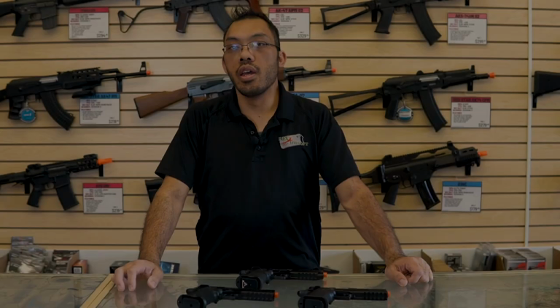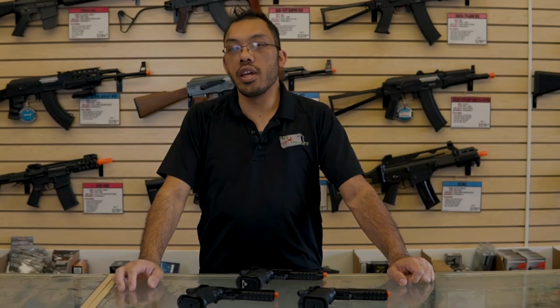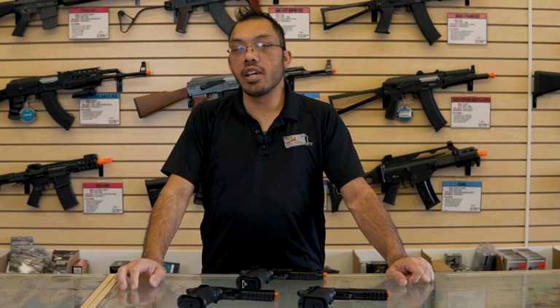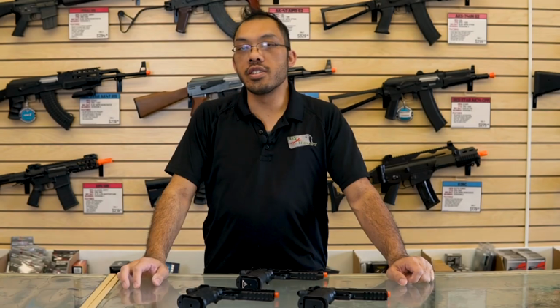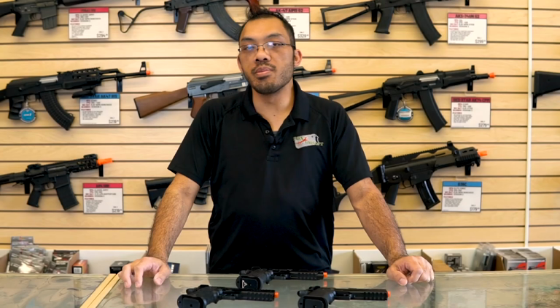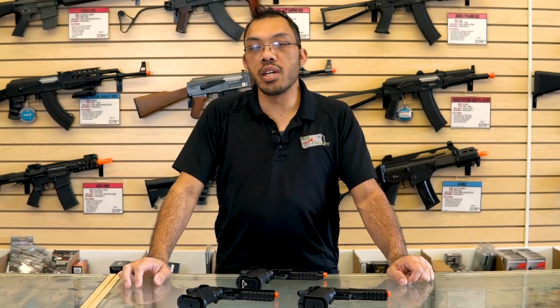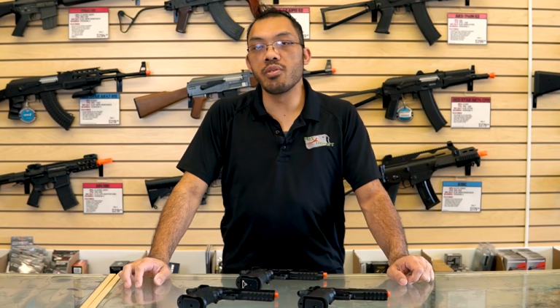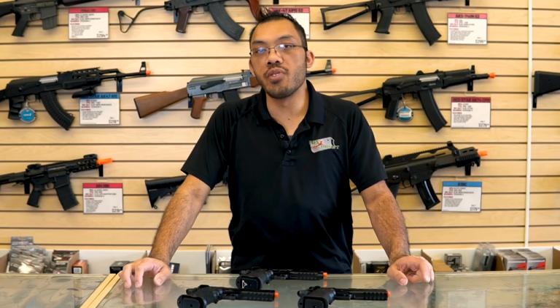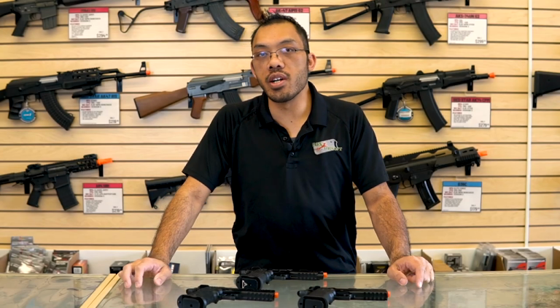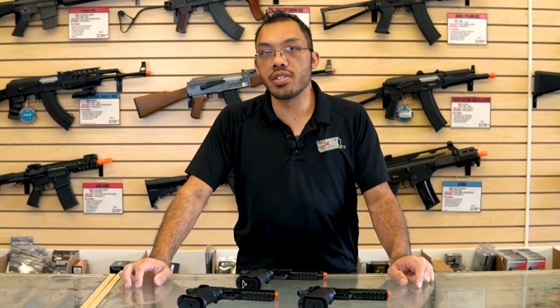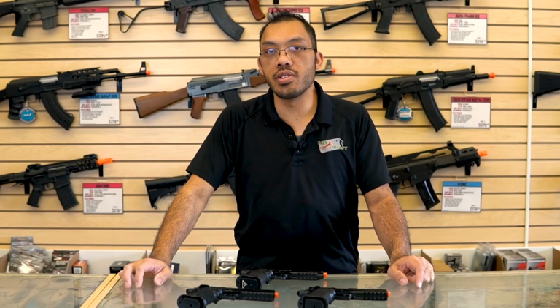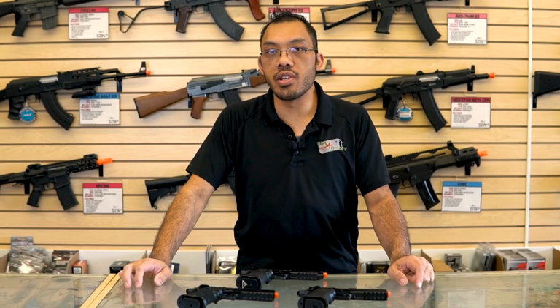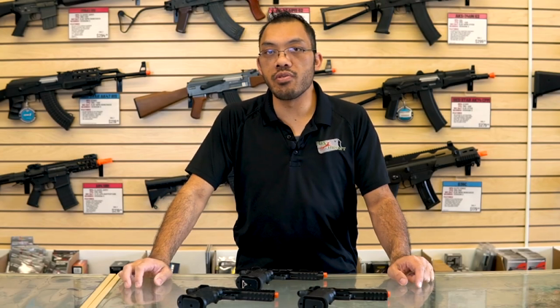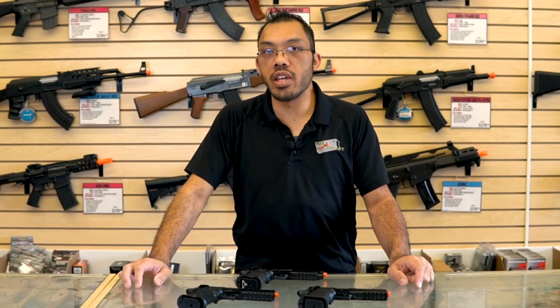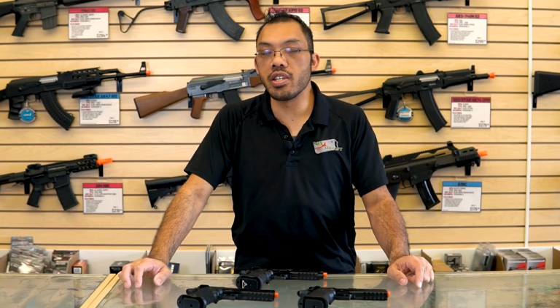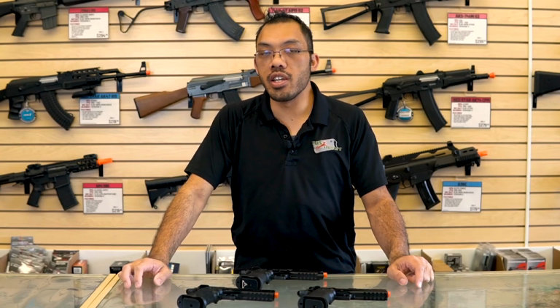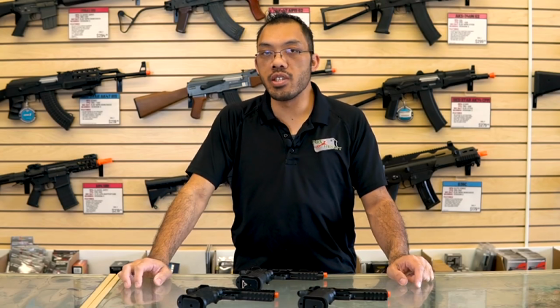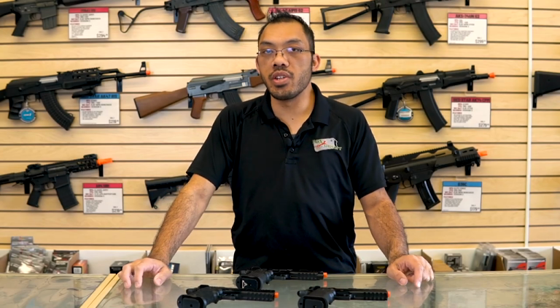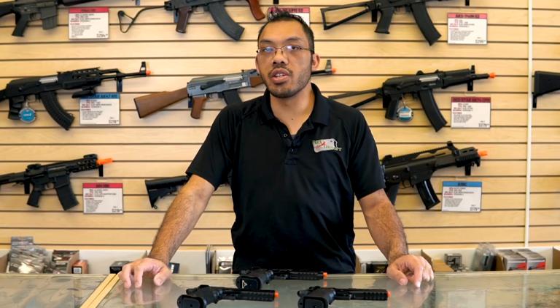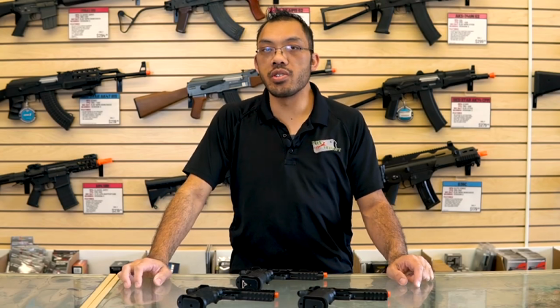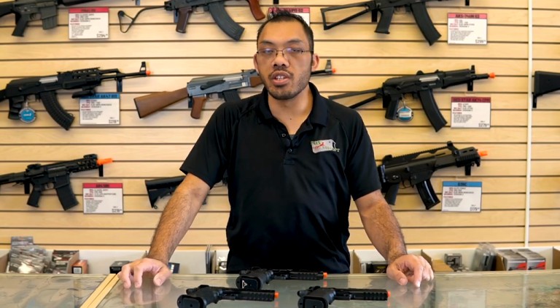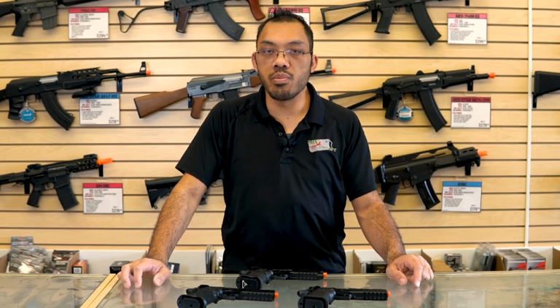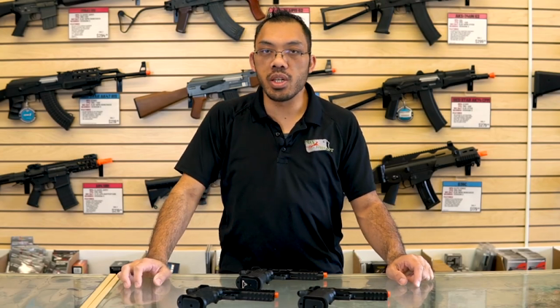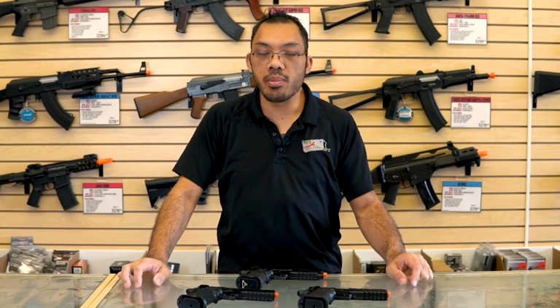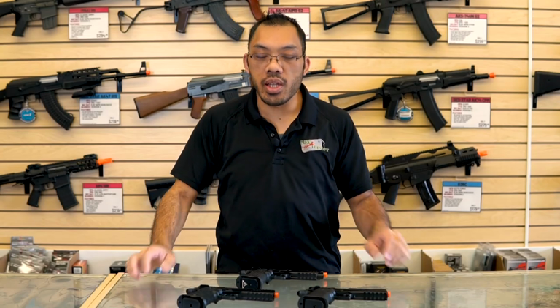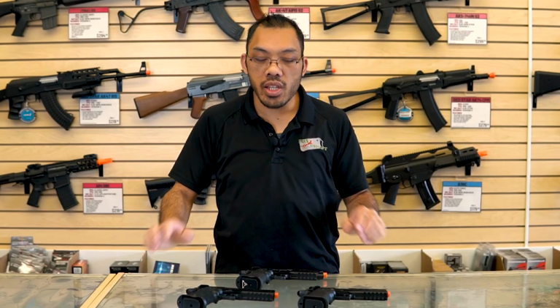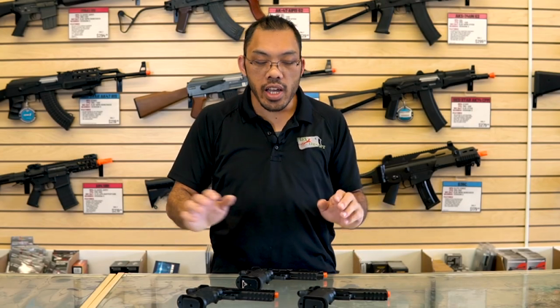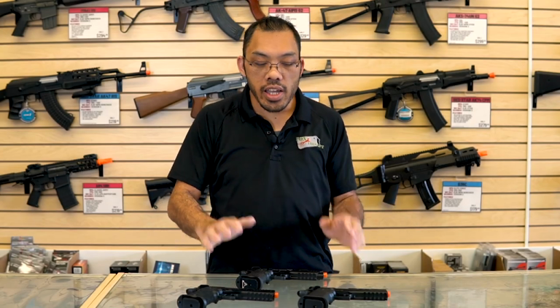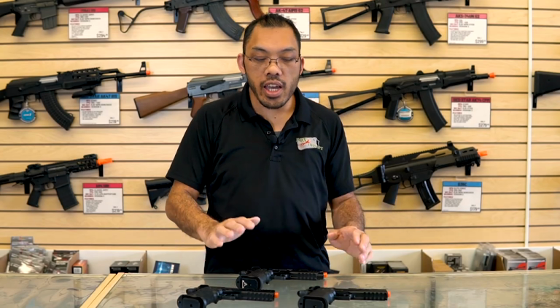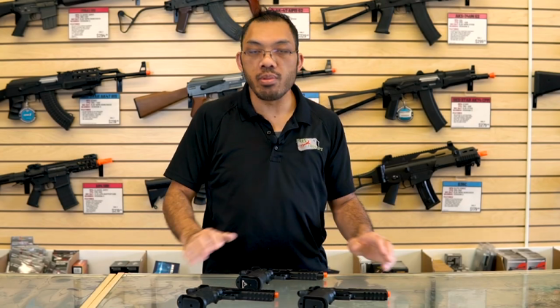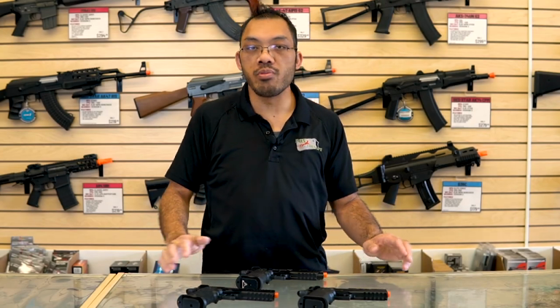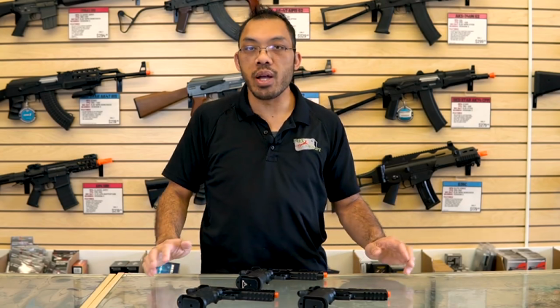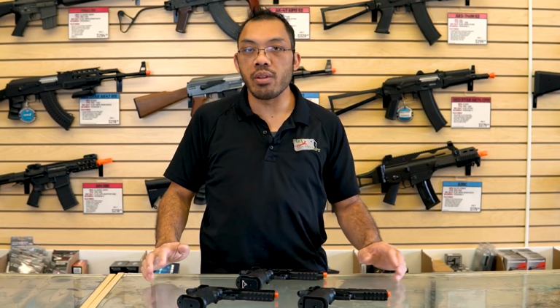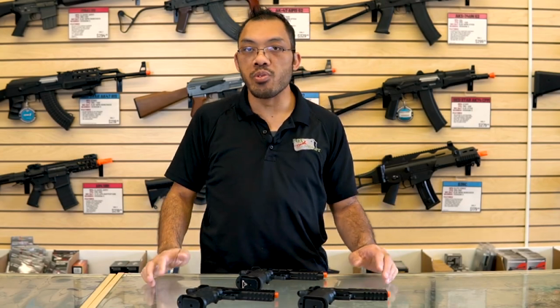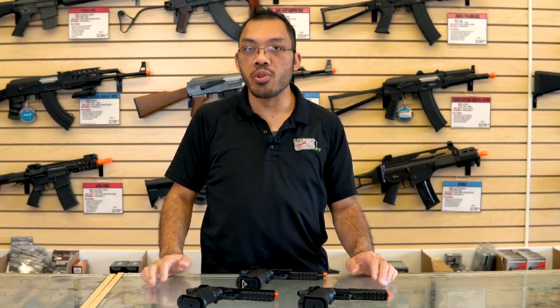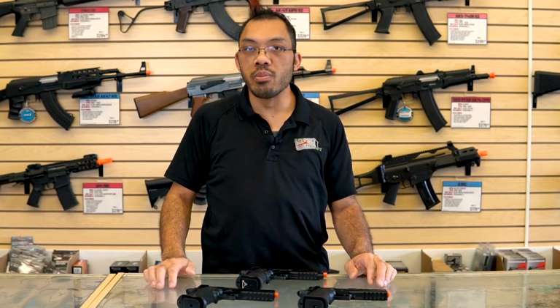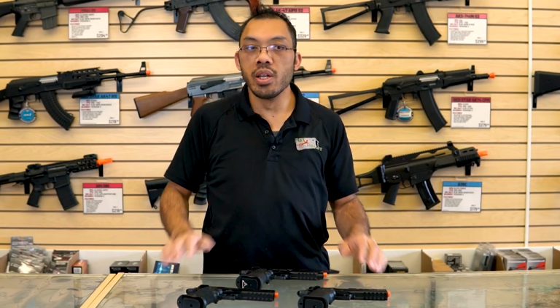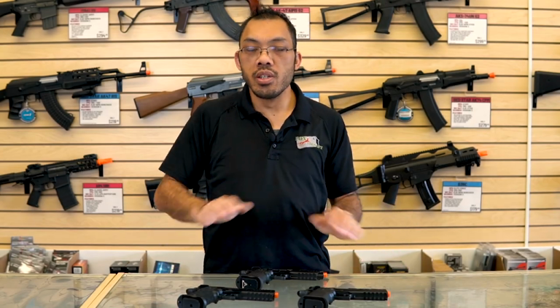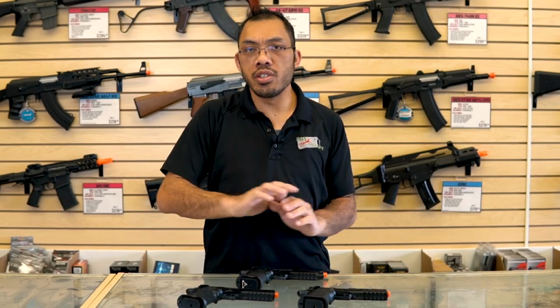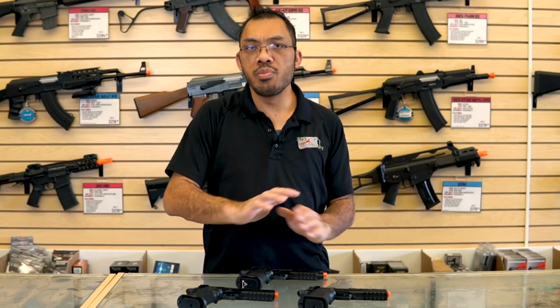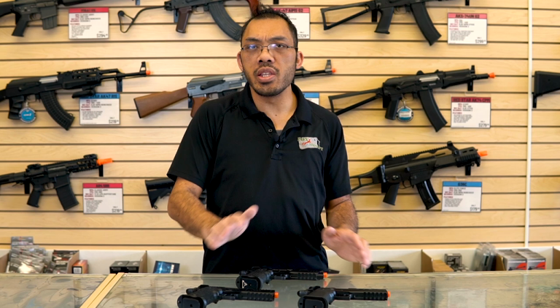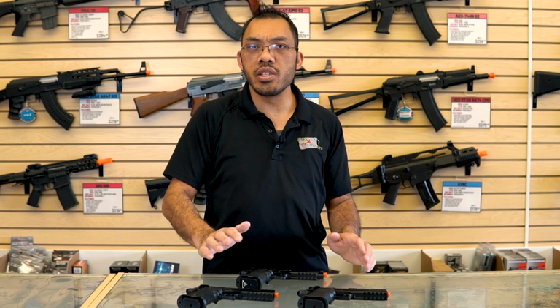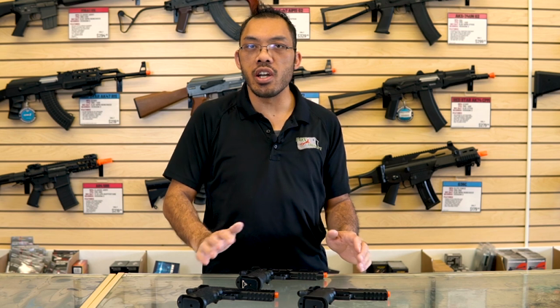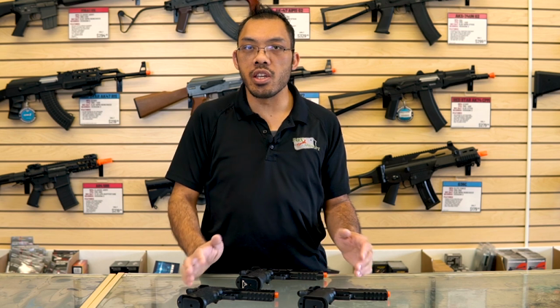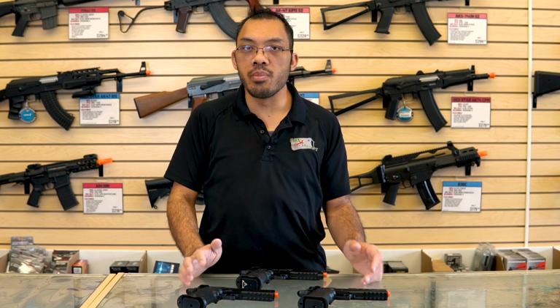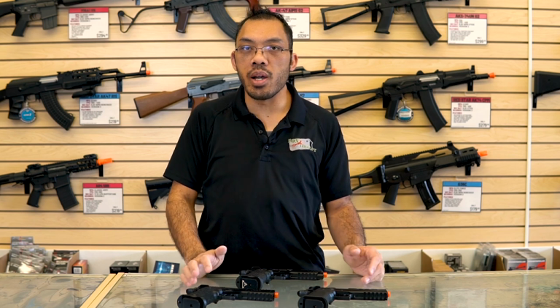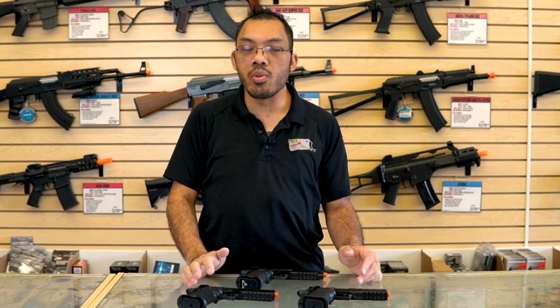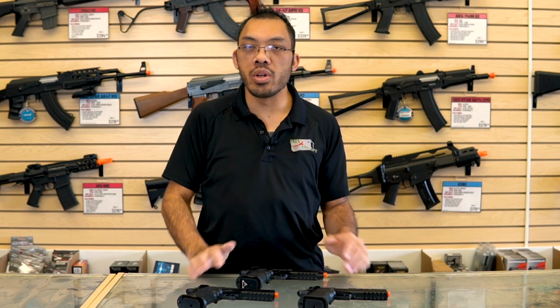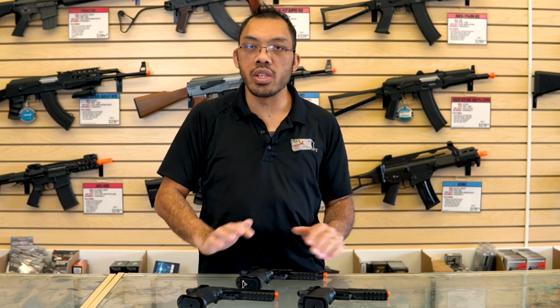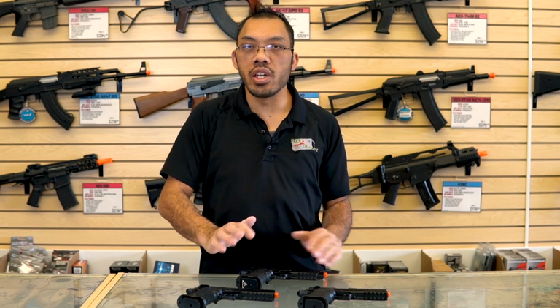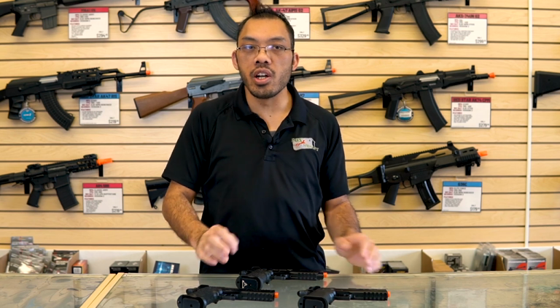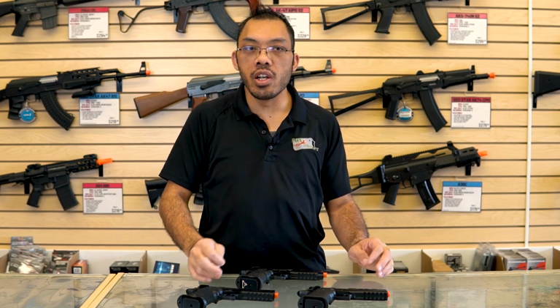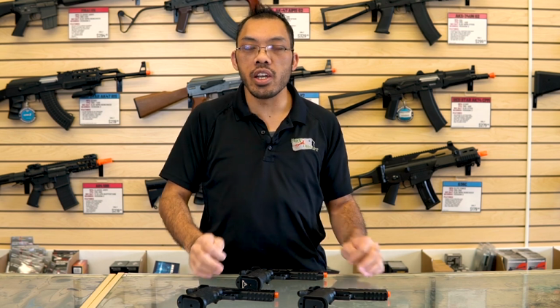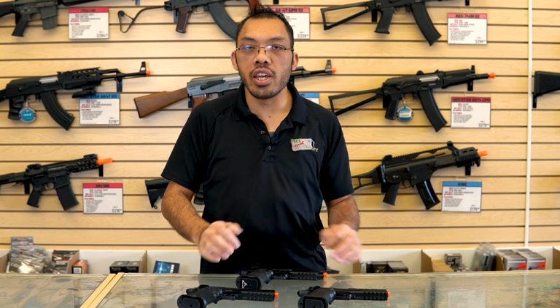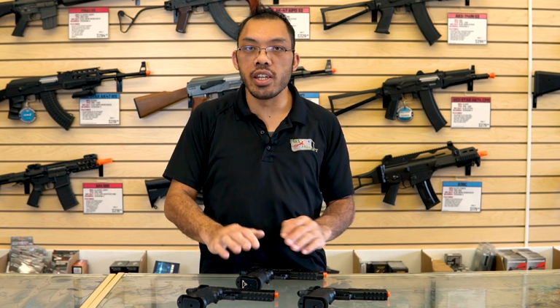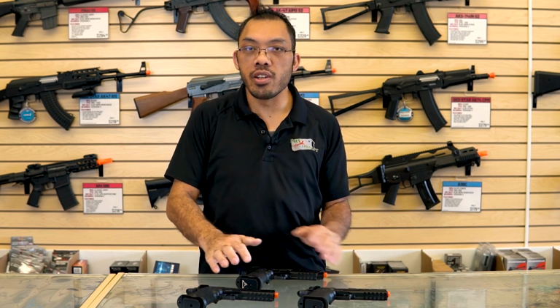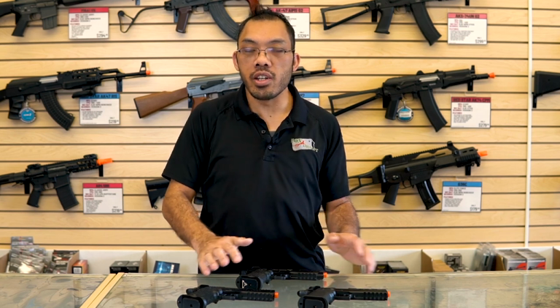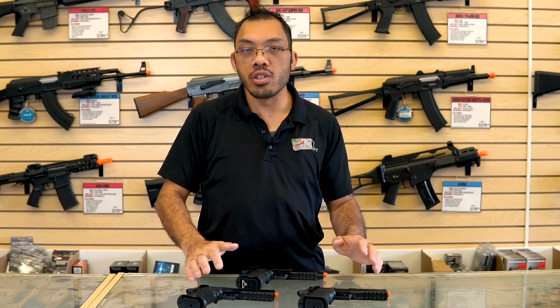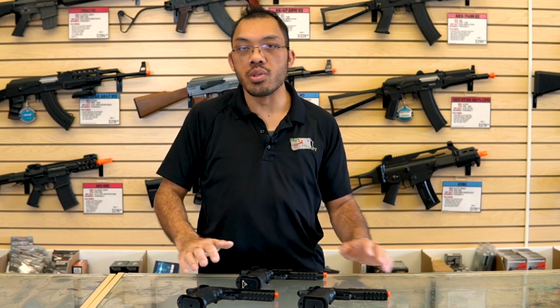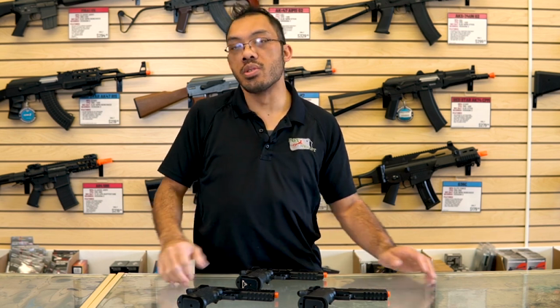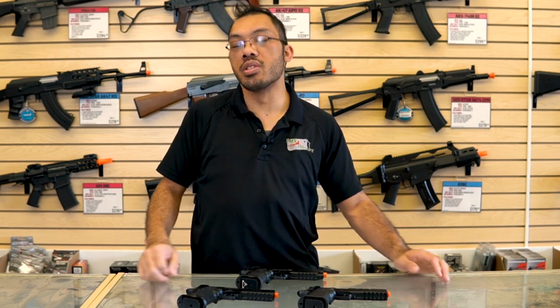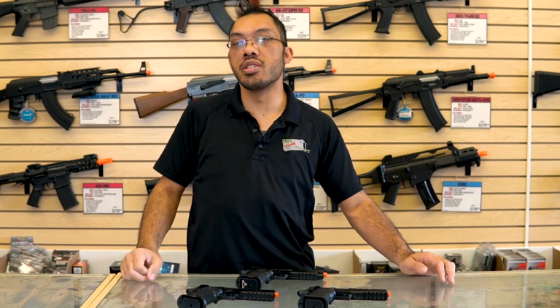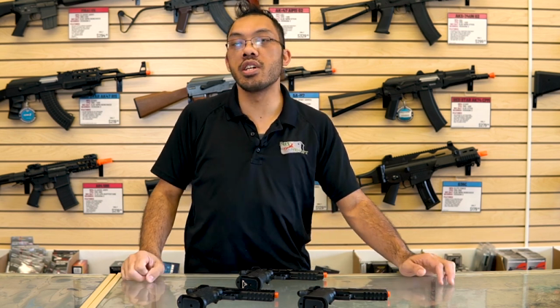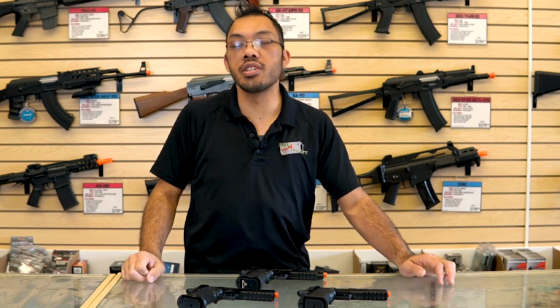Hey guys, I'm Tang with Fox Airsoft and today's video is going to be about the Hi-Kappa platform, mainly talking about what they are and their controls and such.